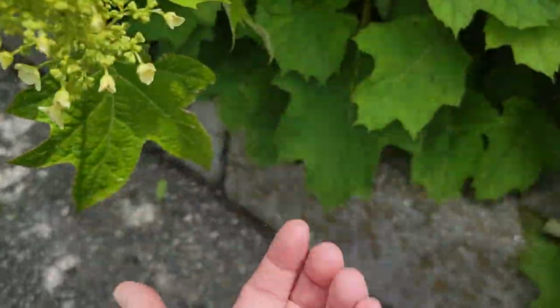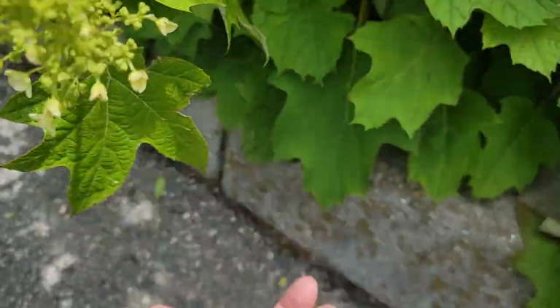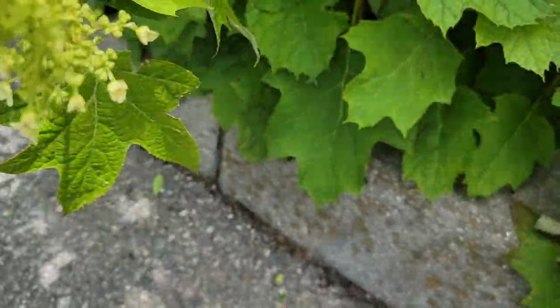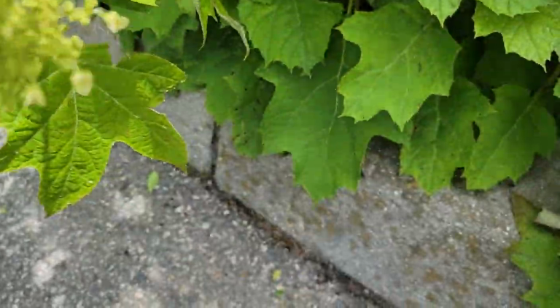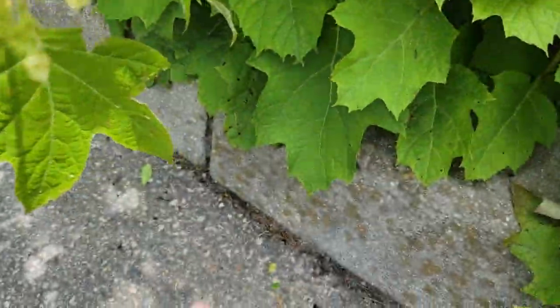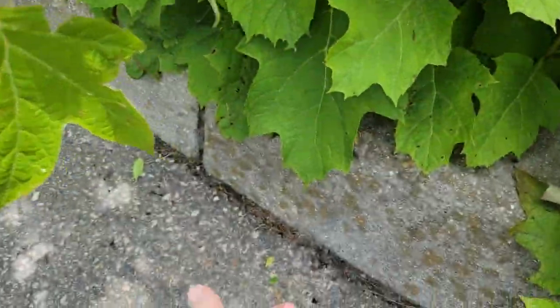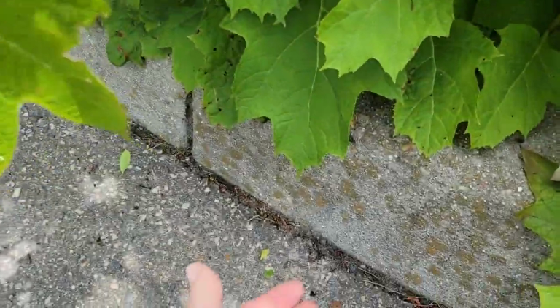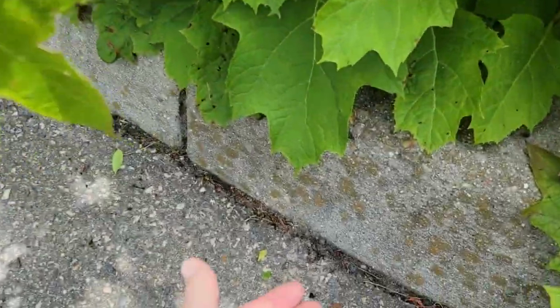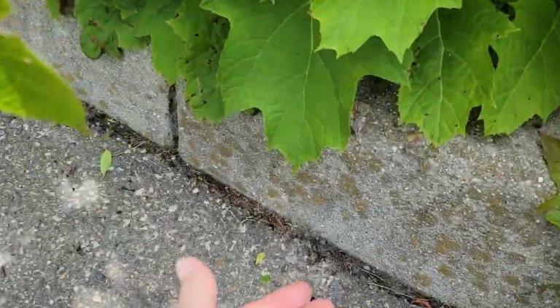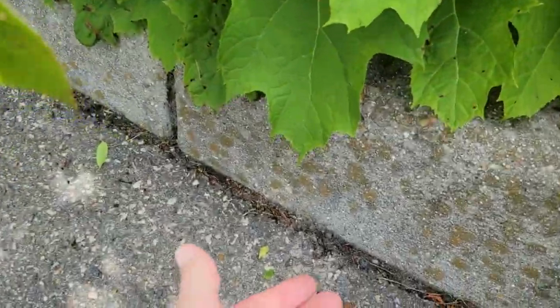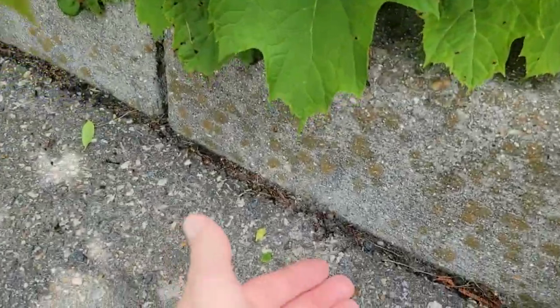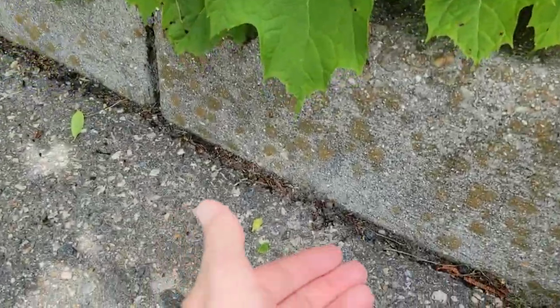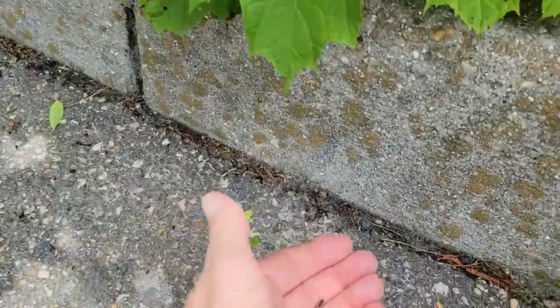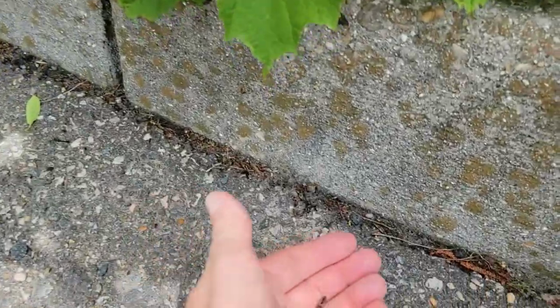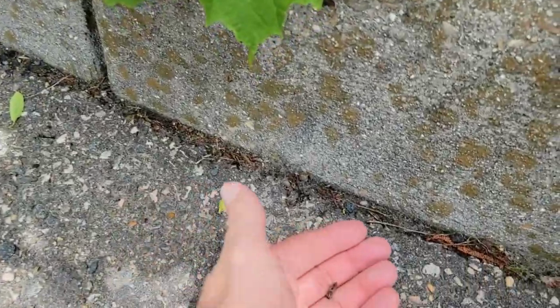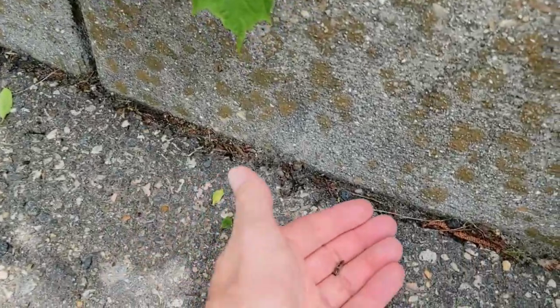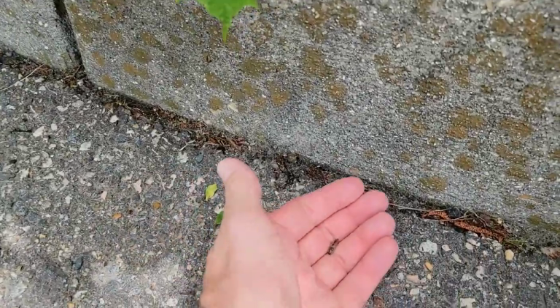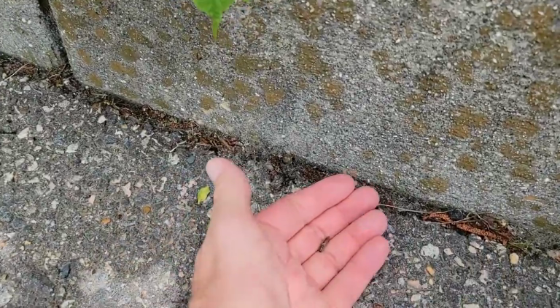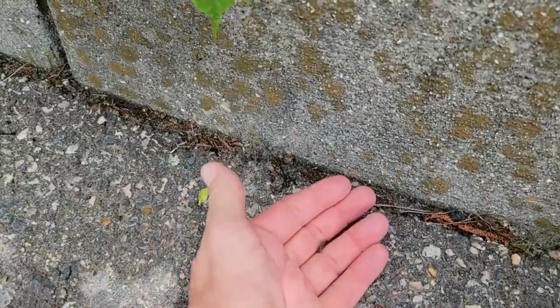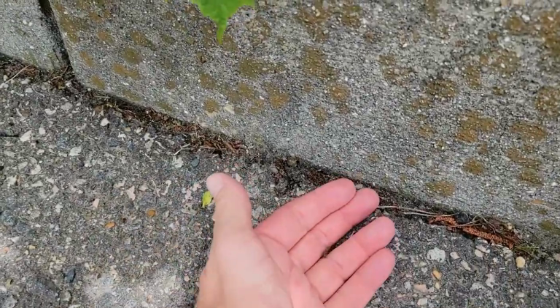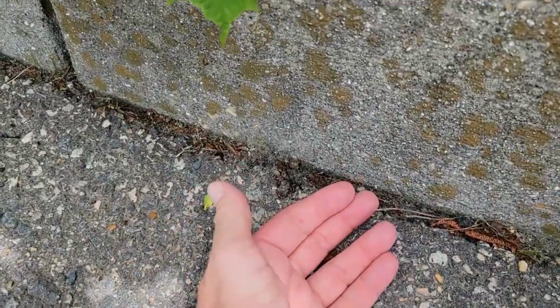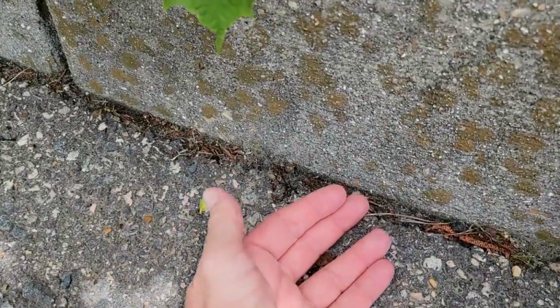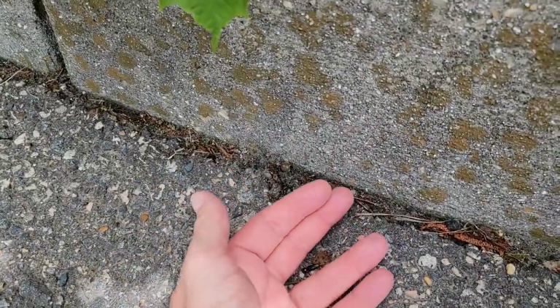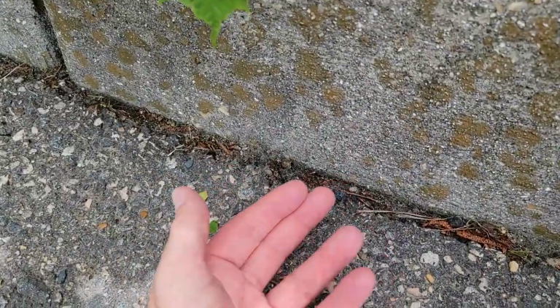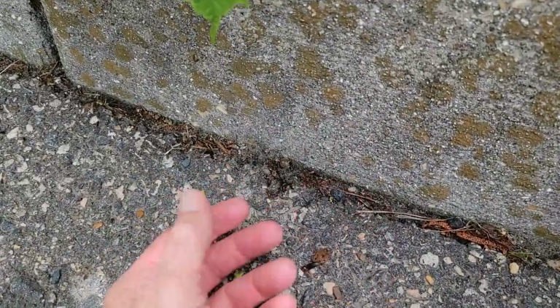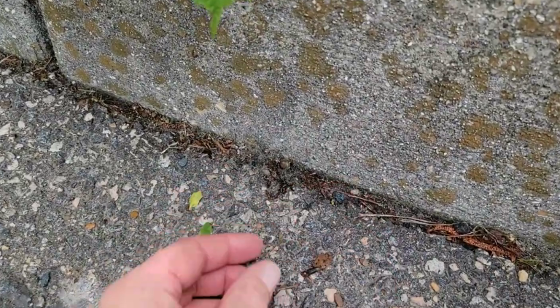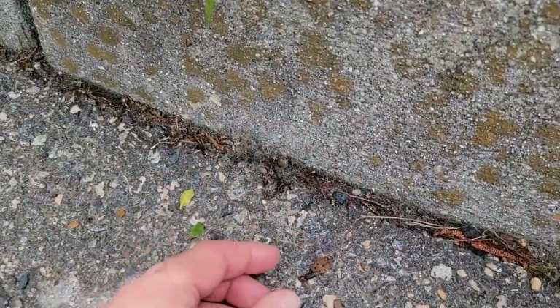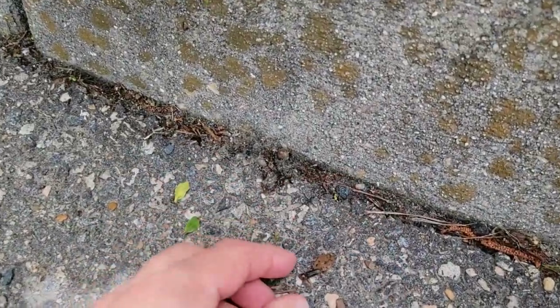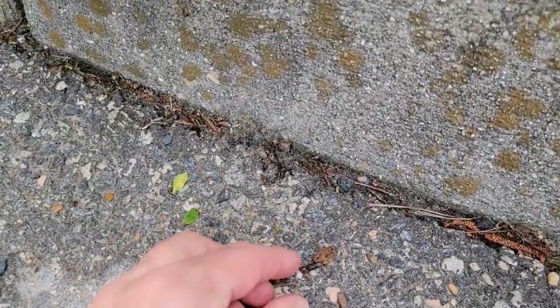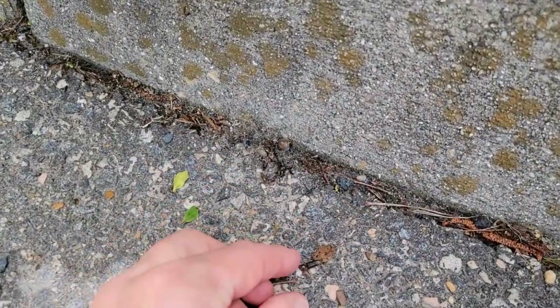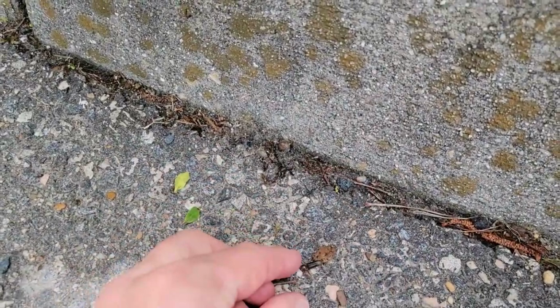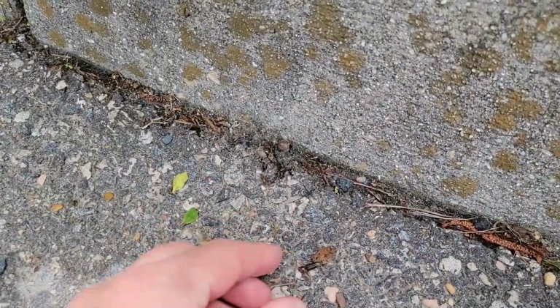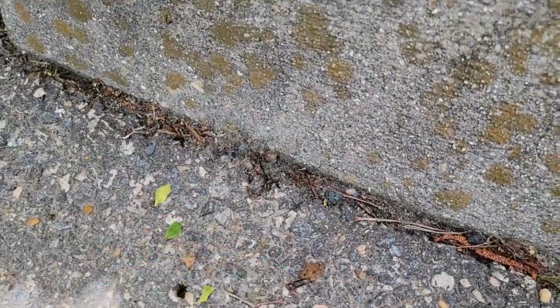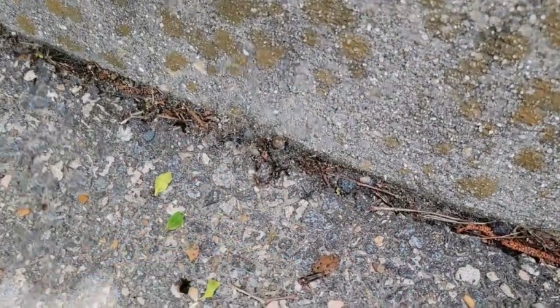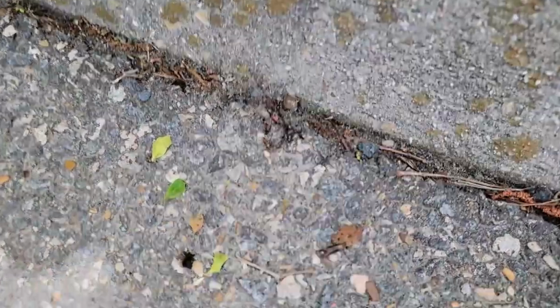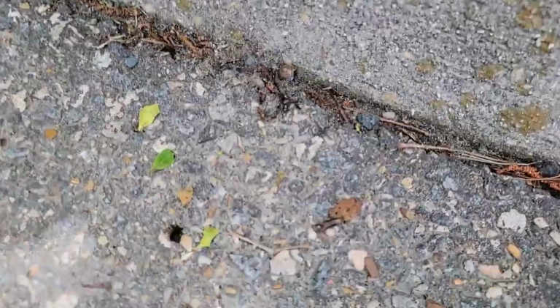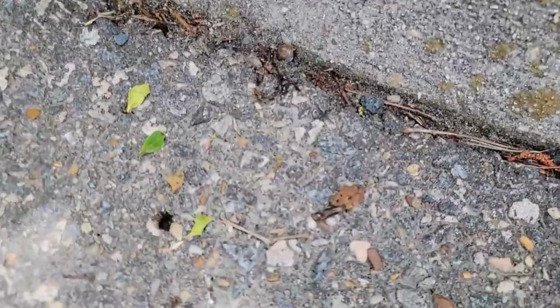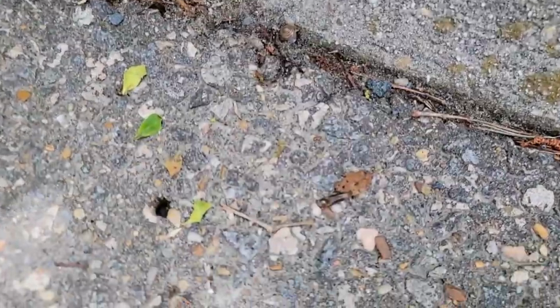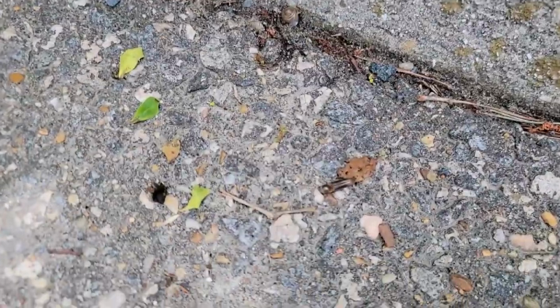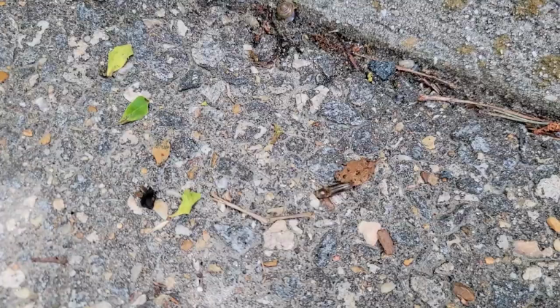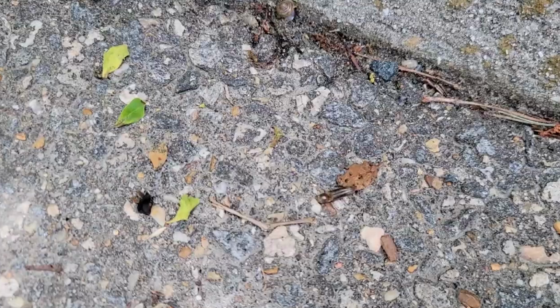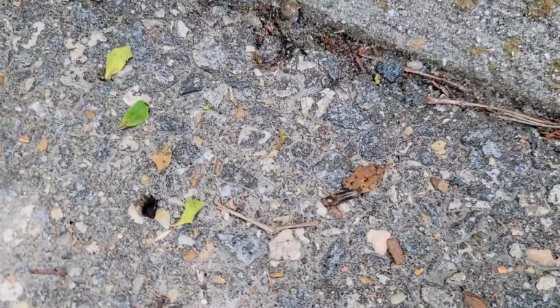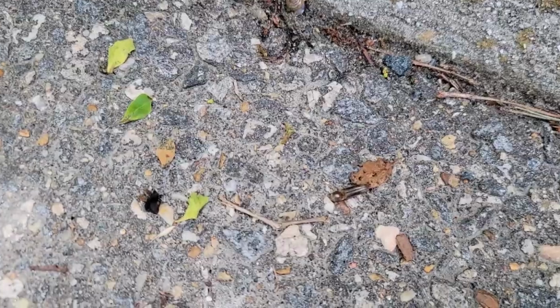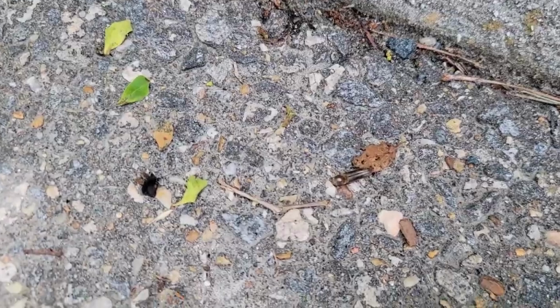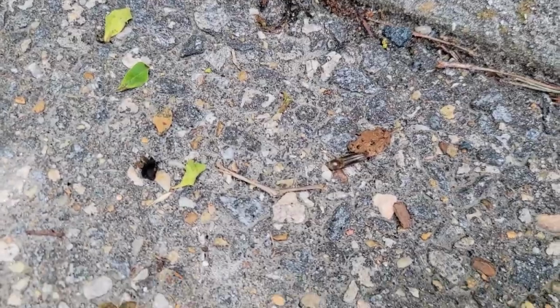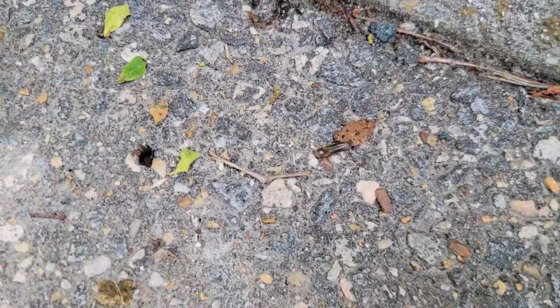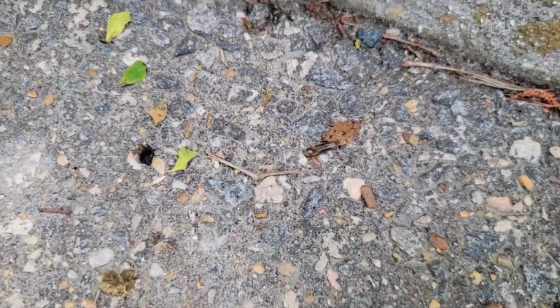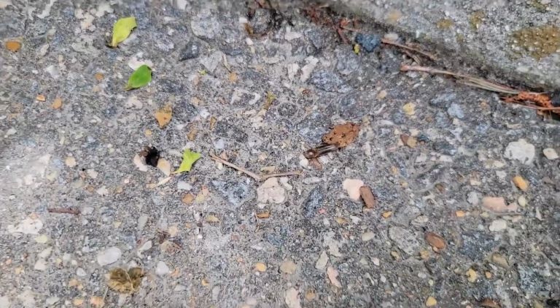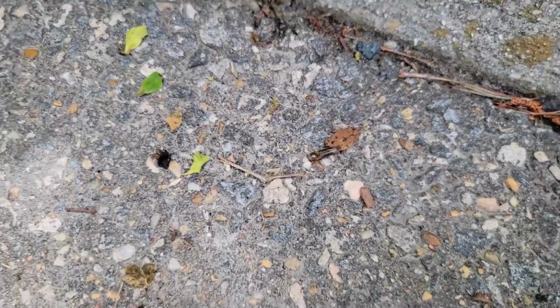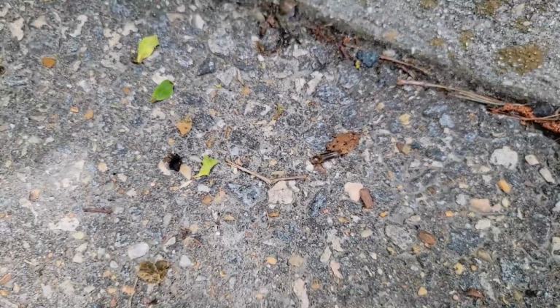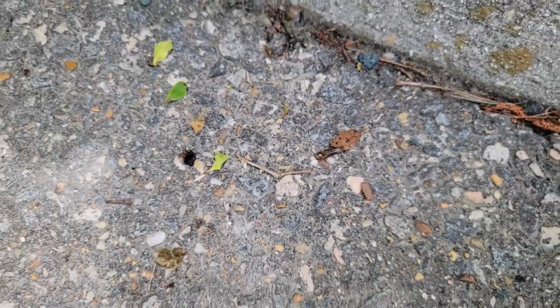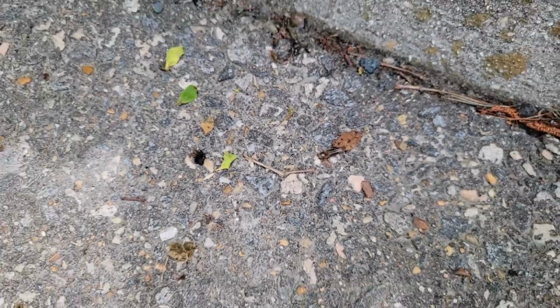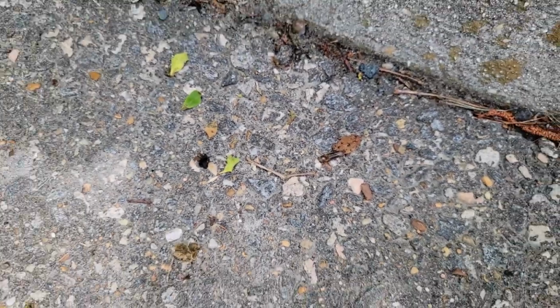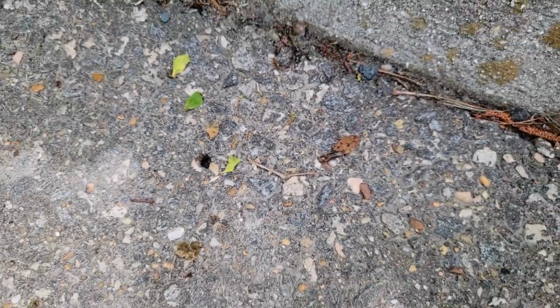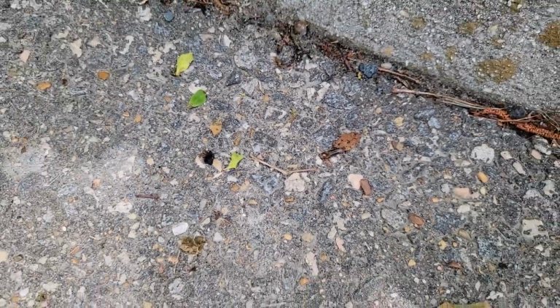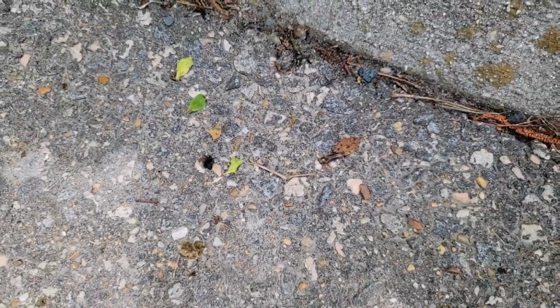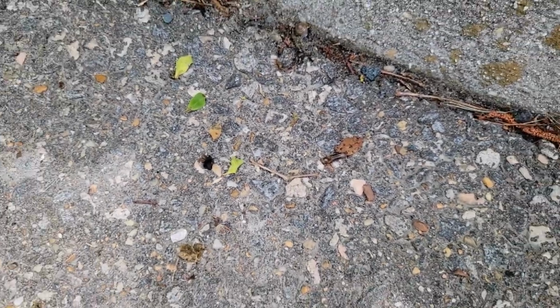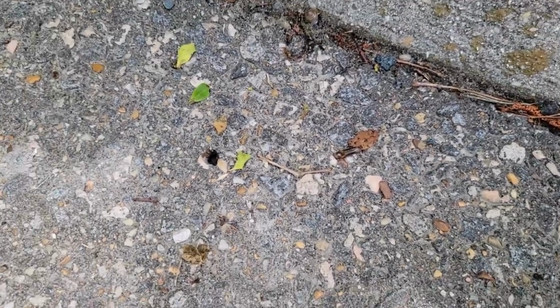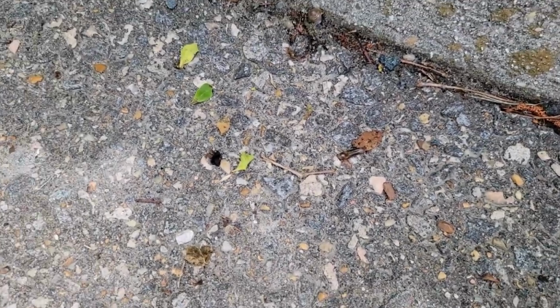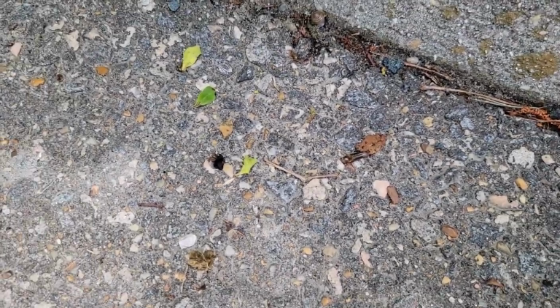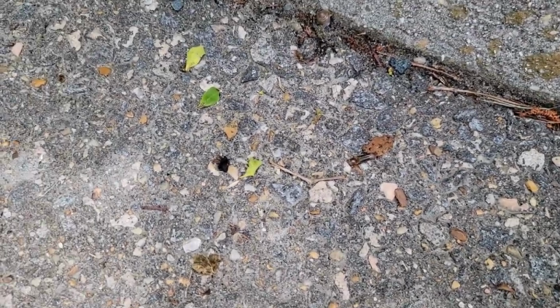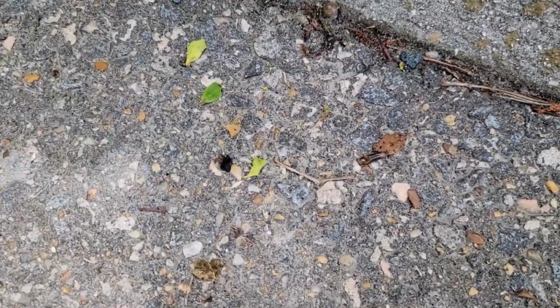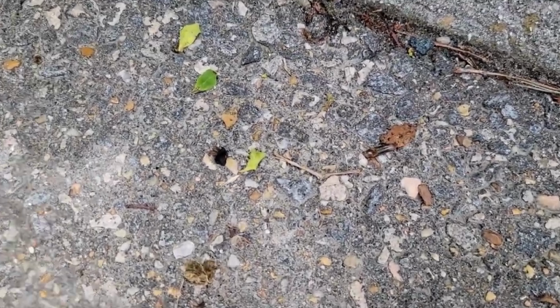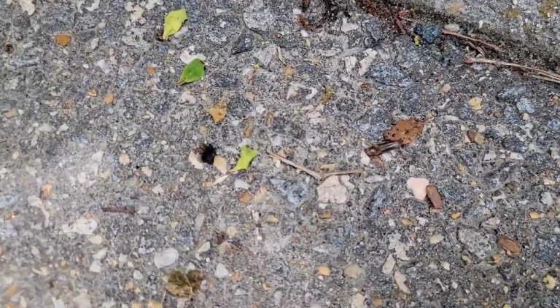Little does it know, I have no intention of eating a bug. All right, buddy. When you decide that everything is cool, get up and go on about your life, all right?